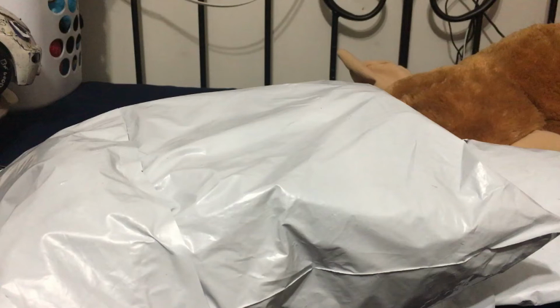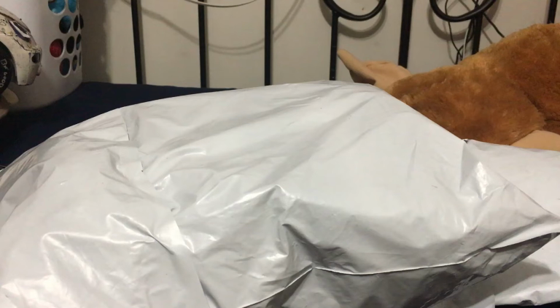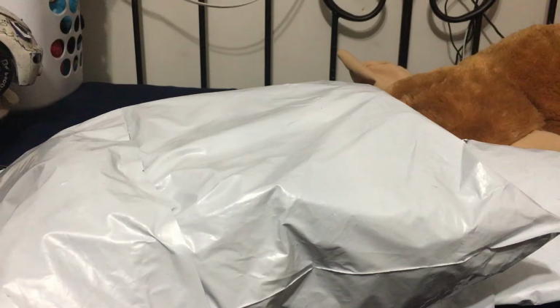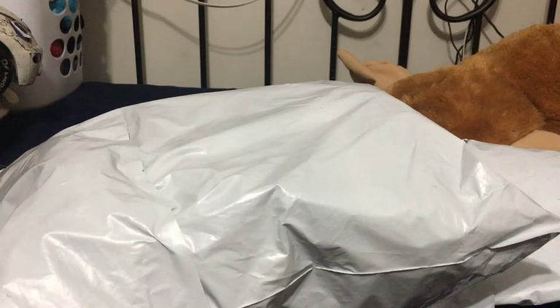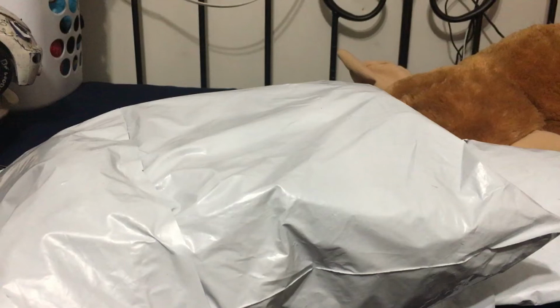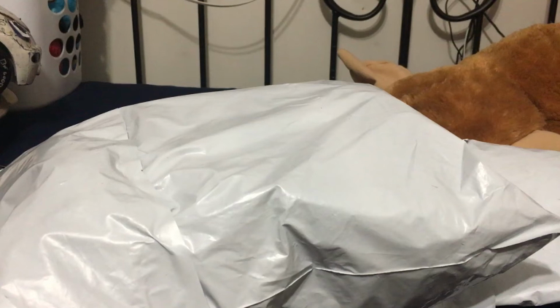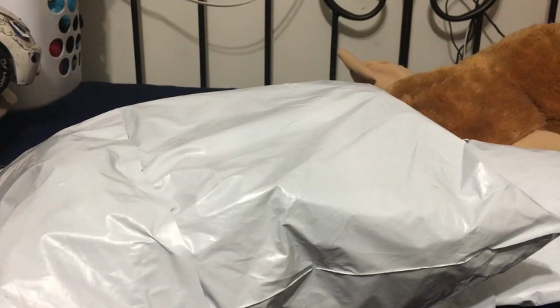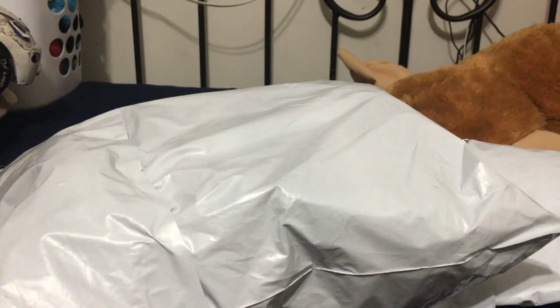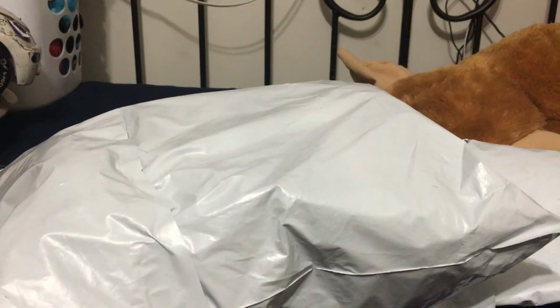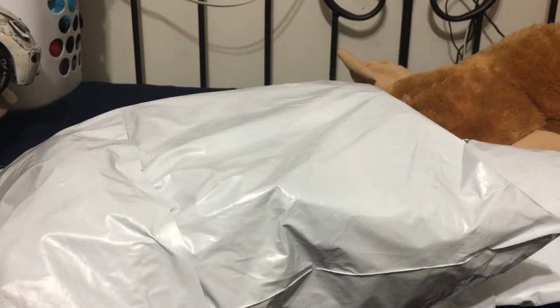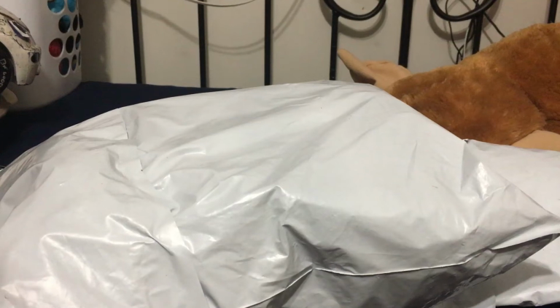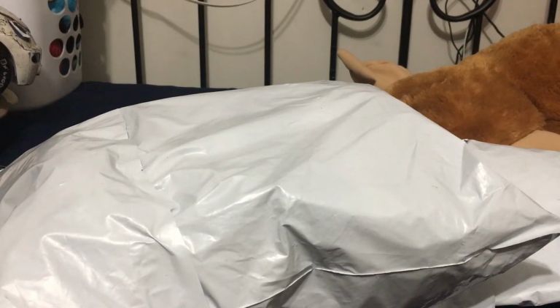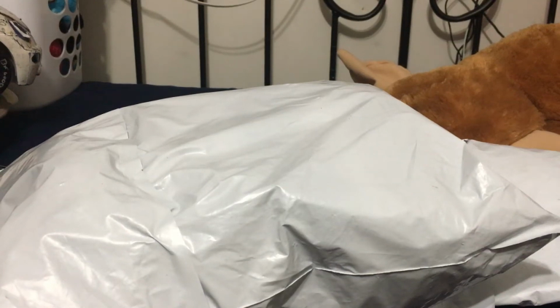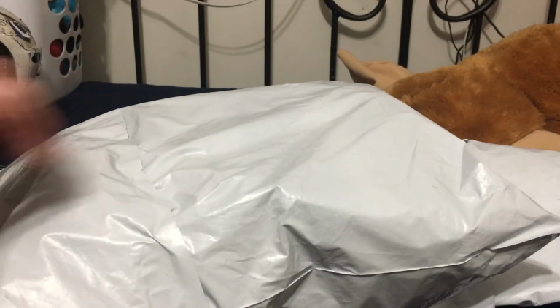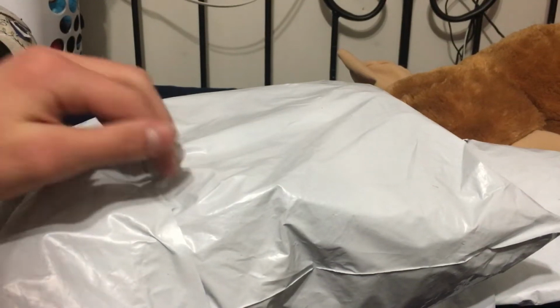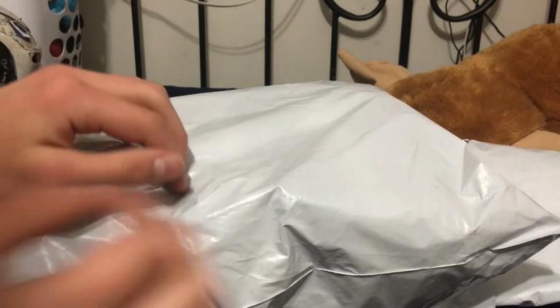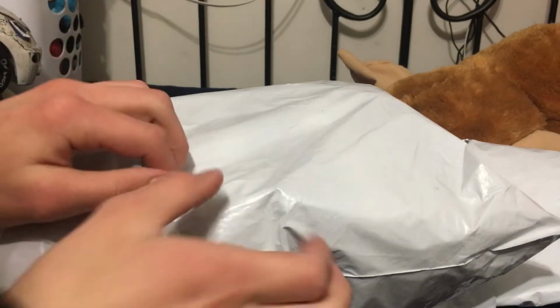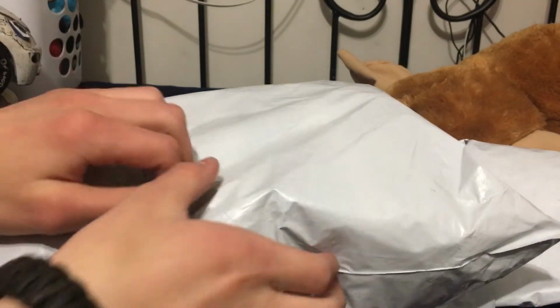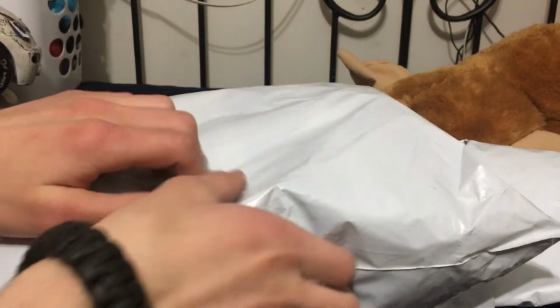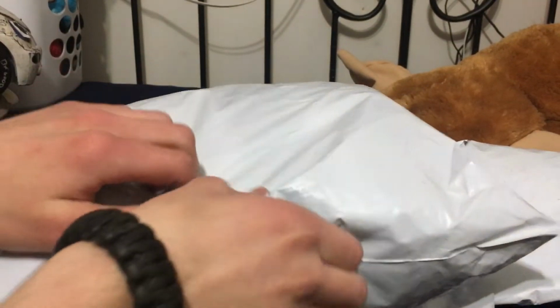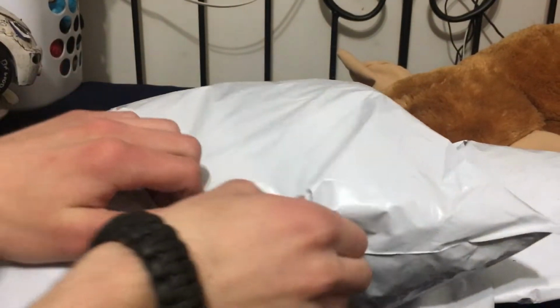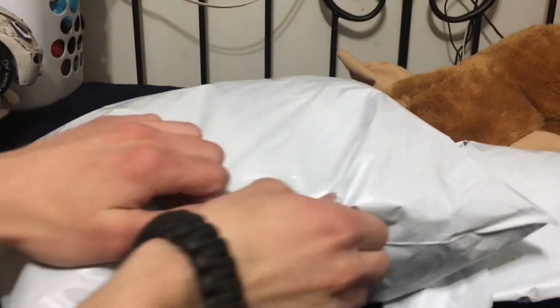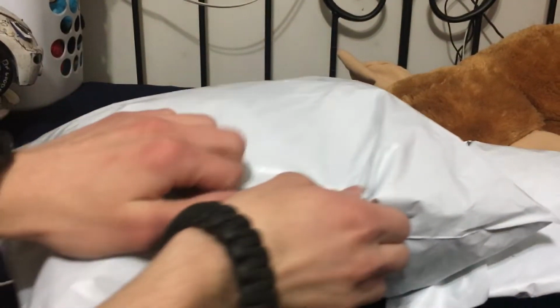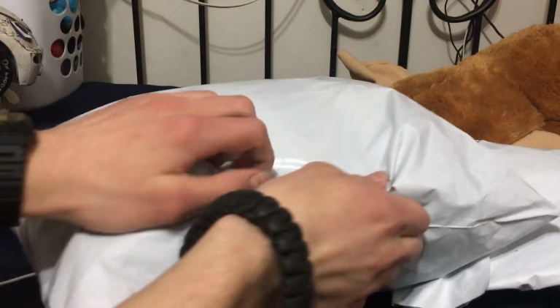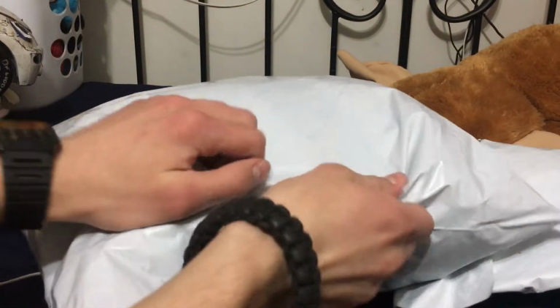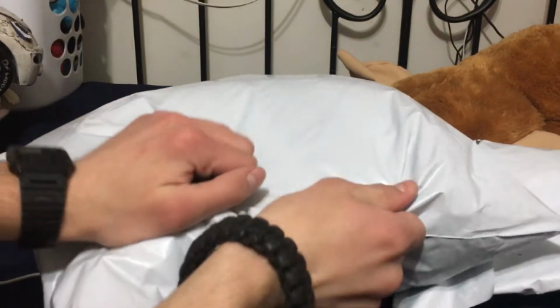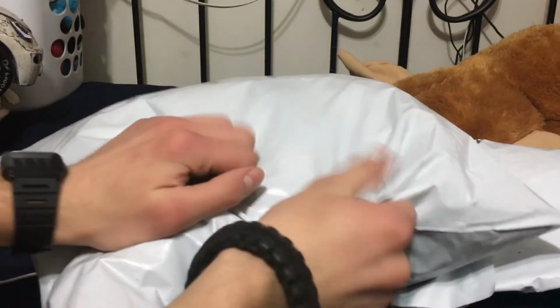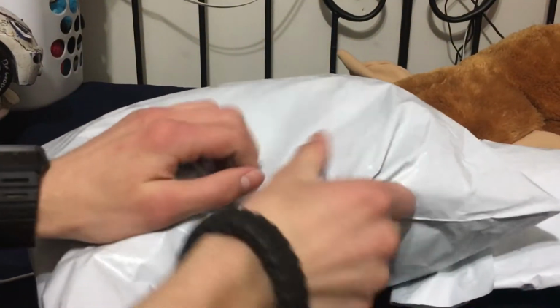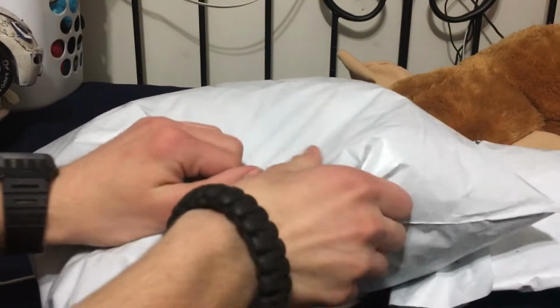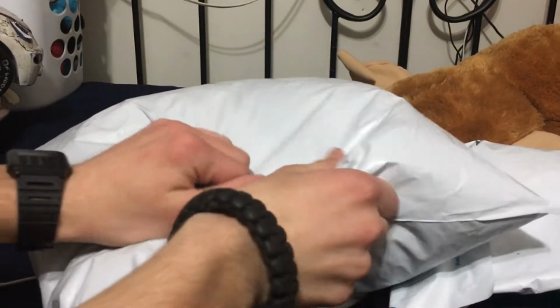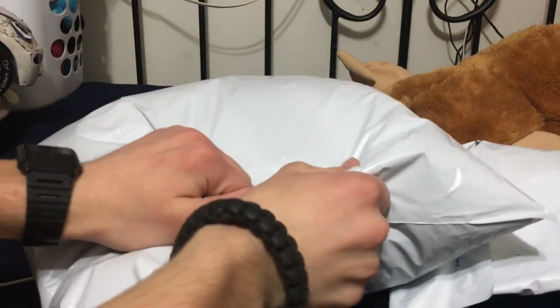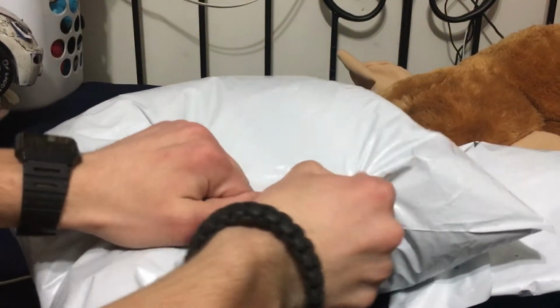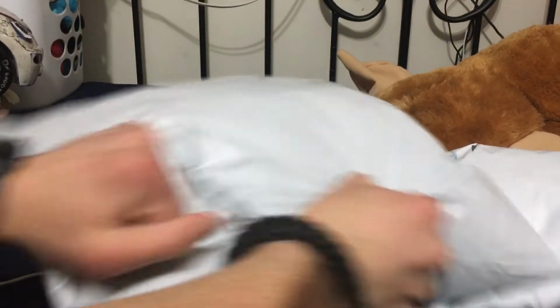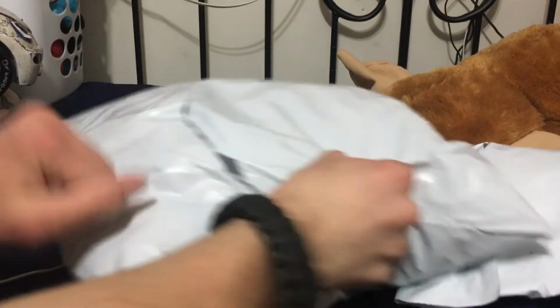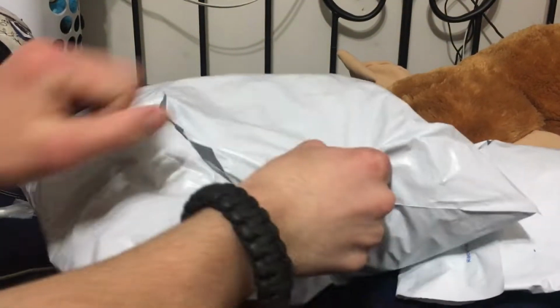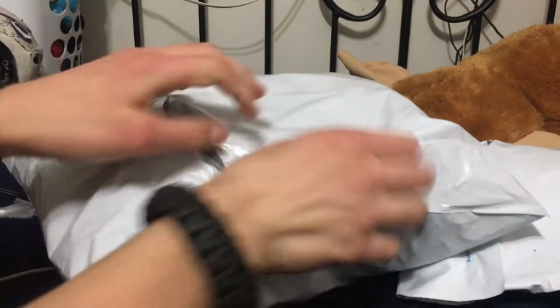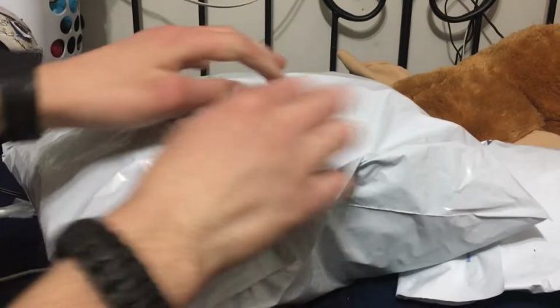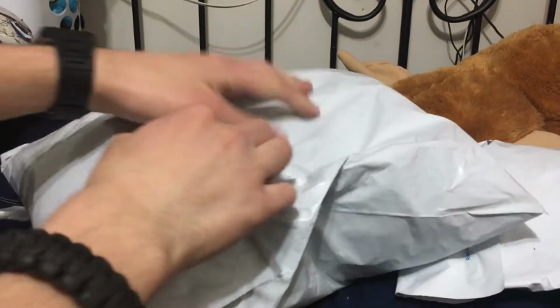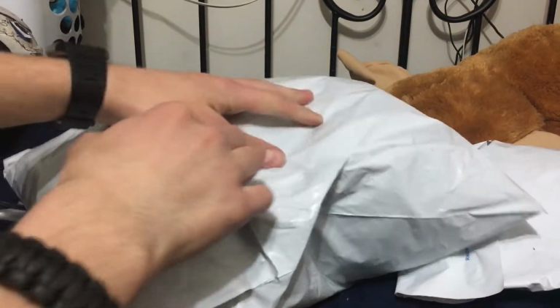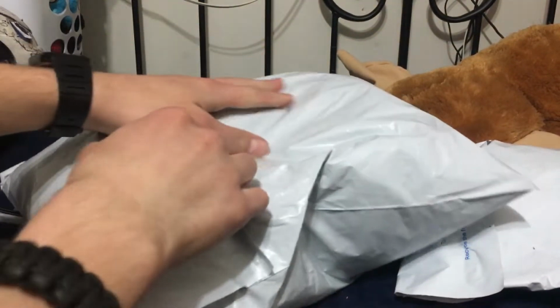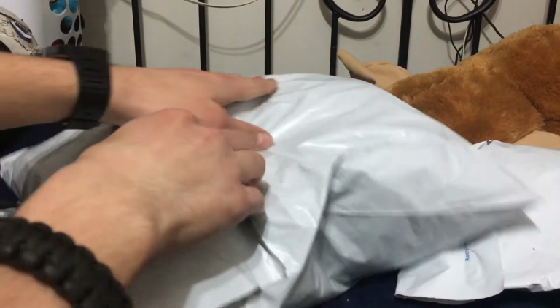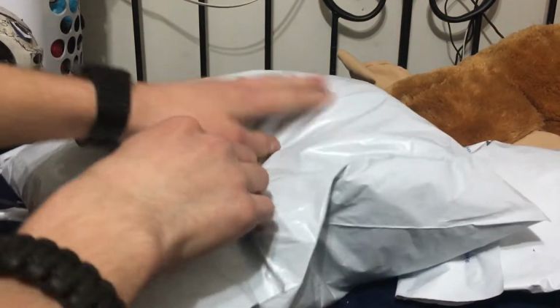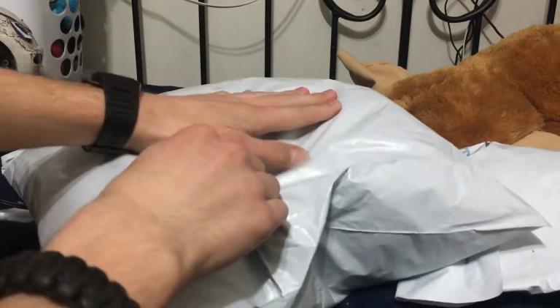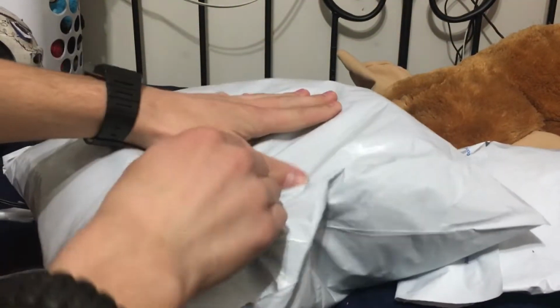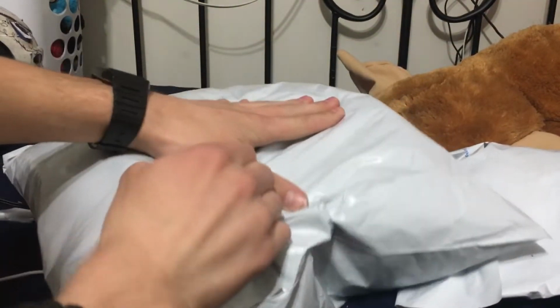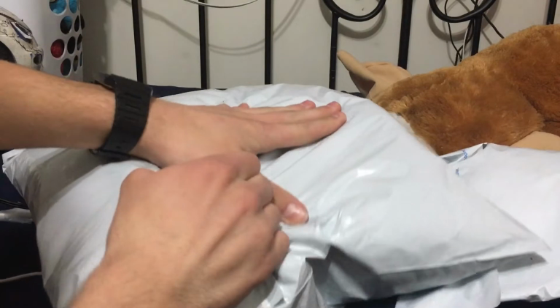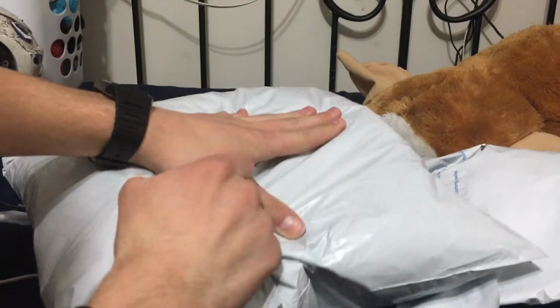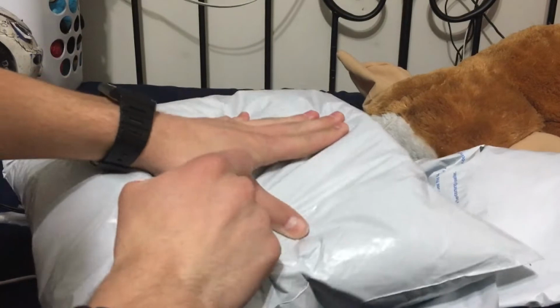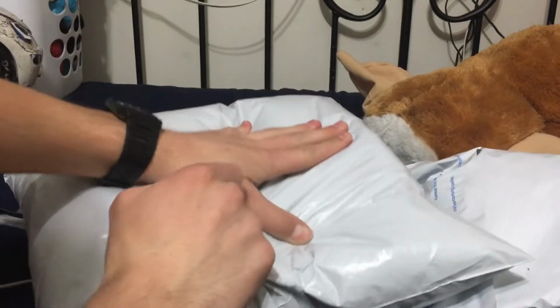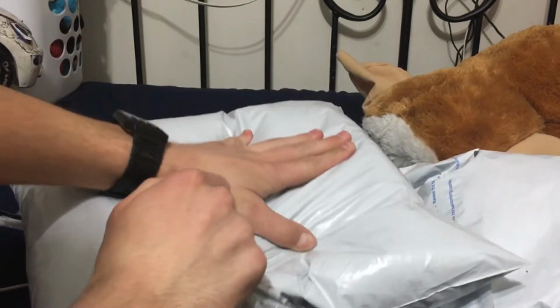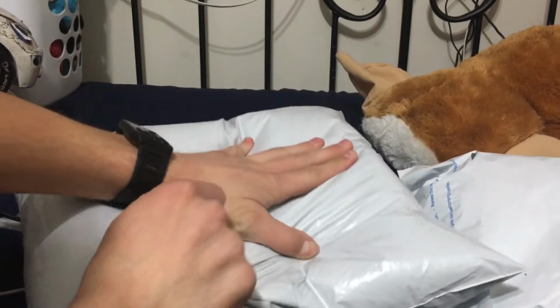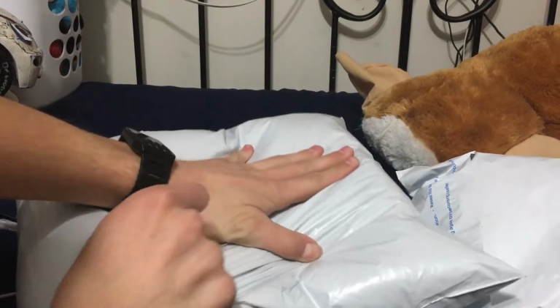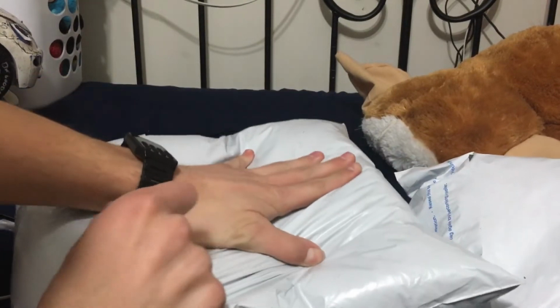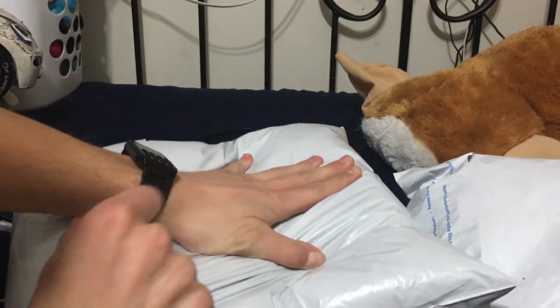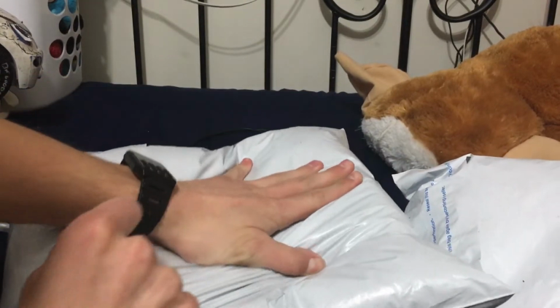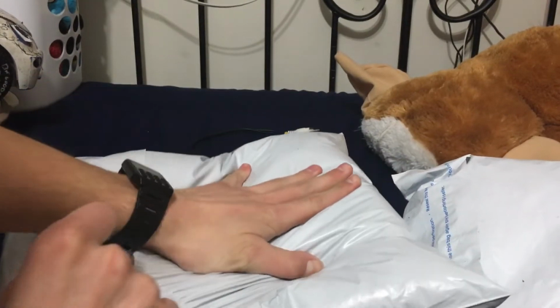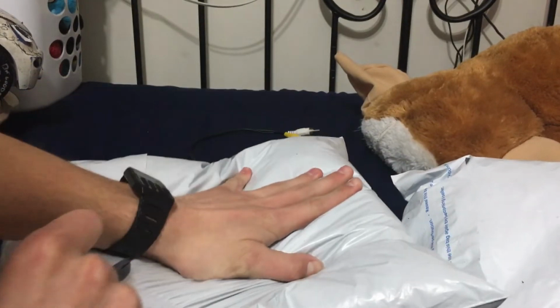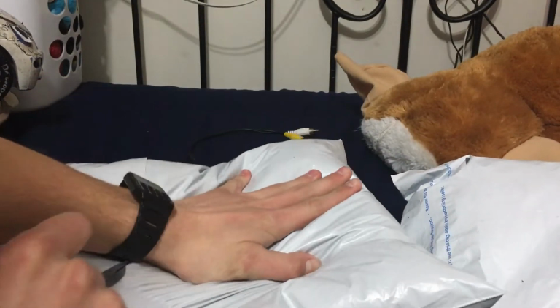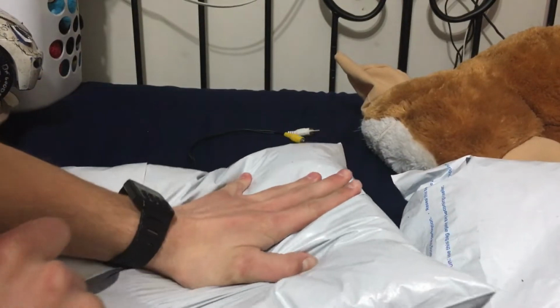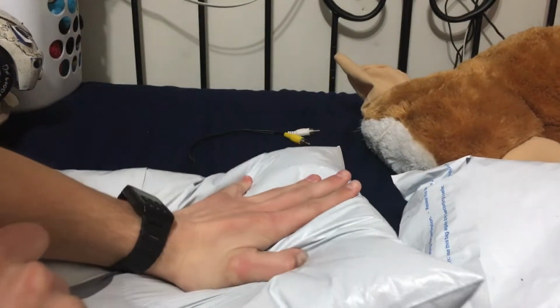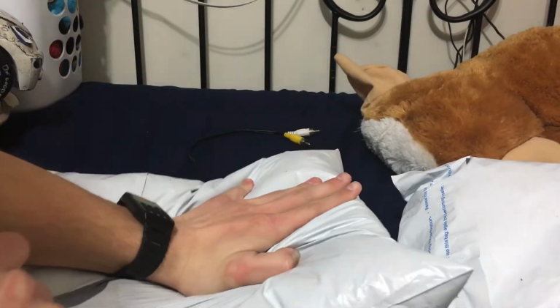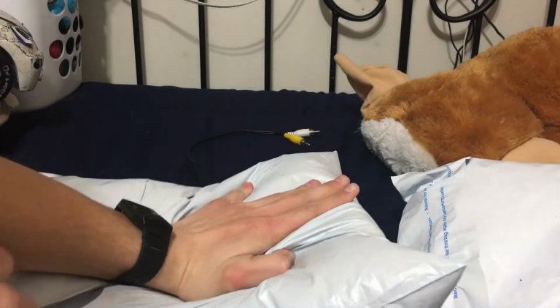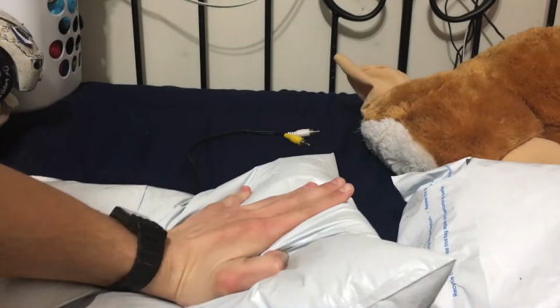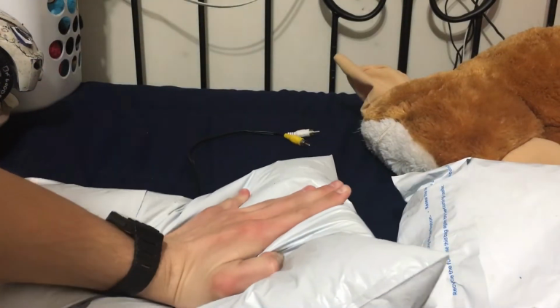Alright guys, got a few things in the mail. Let's open them up. I don't know which ones these are, so this is gonna be surprising.